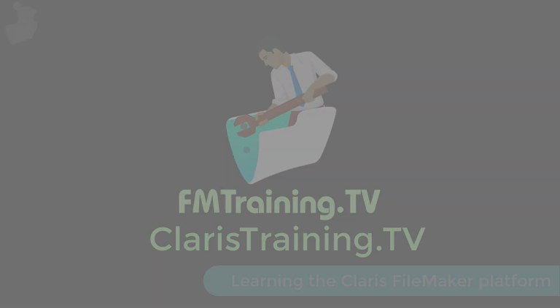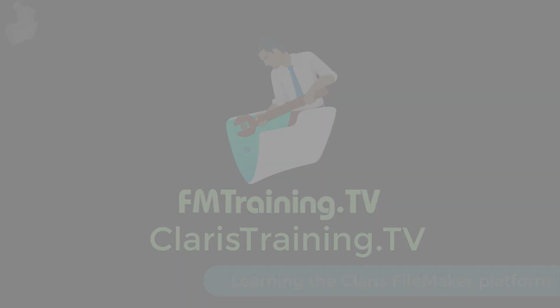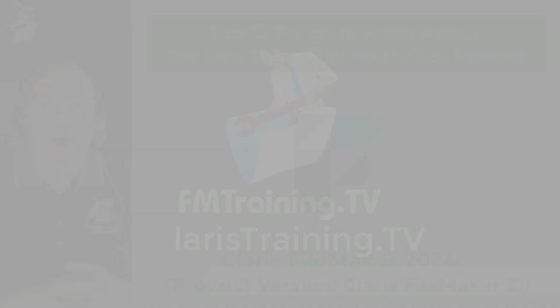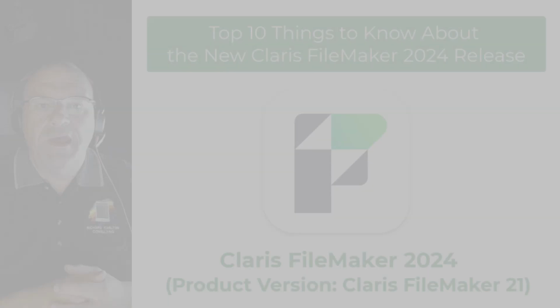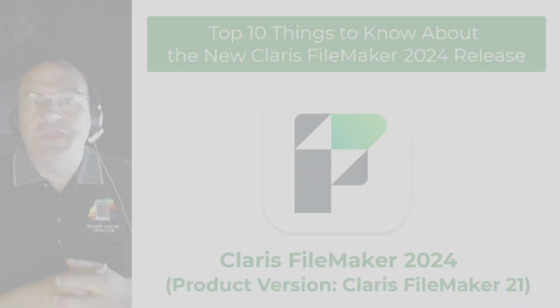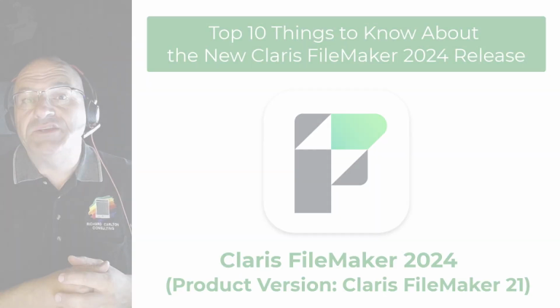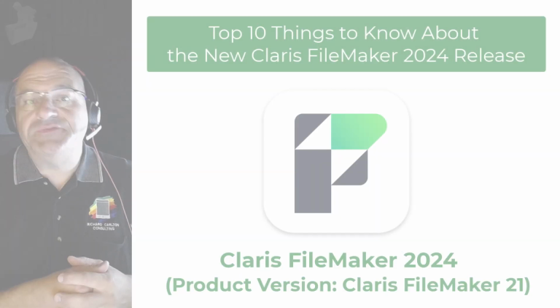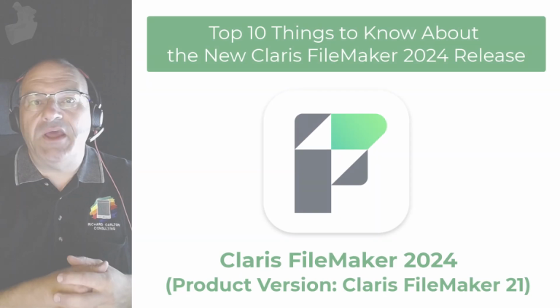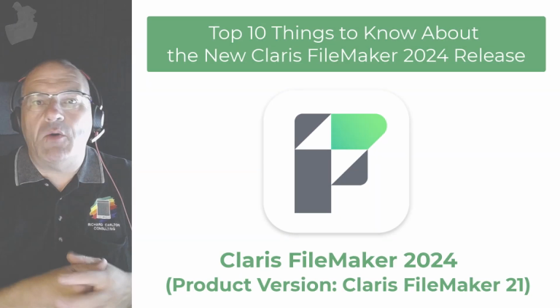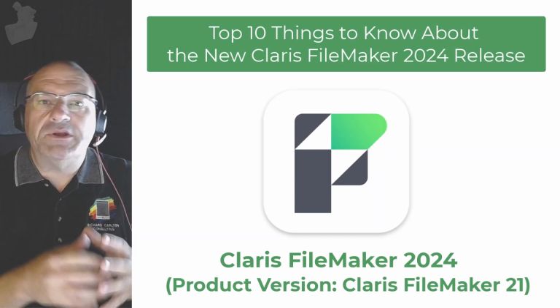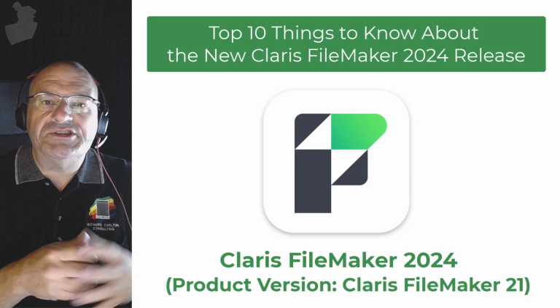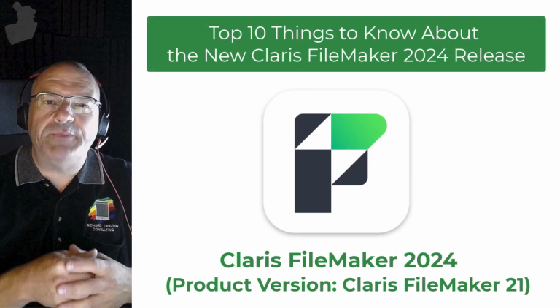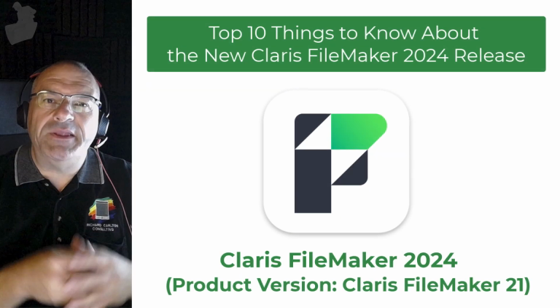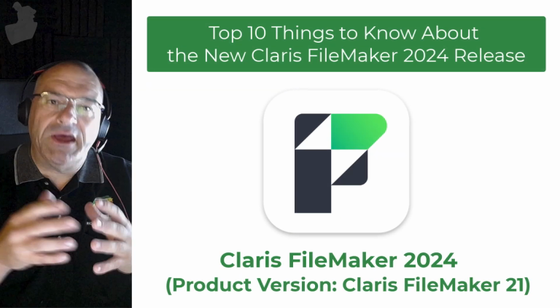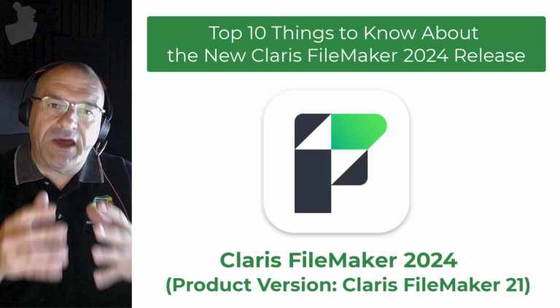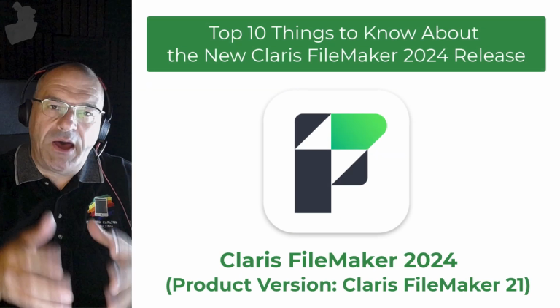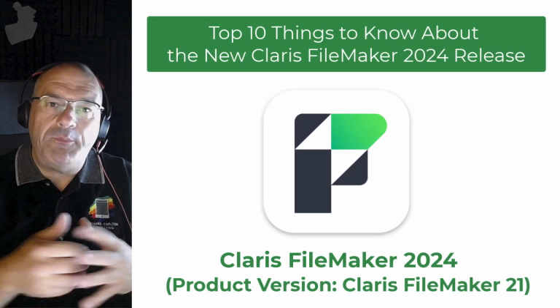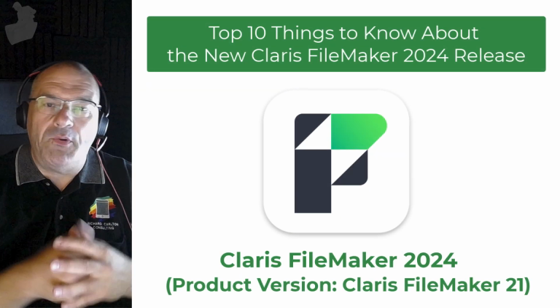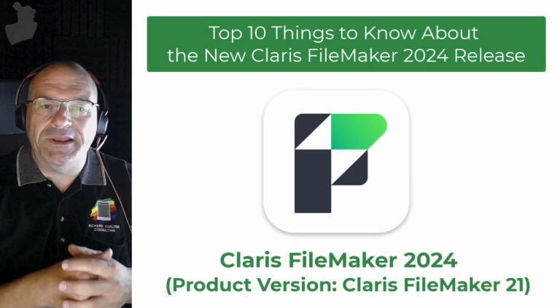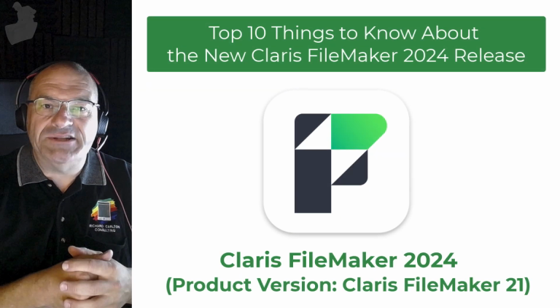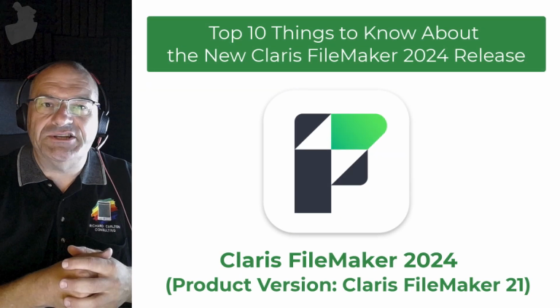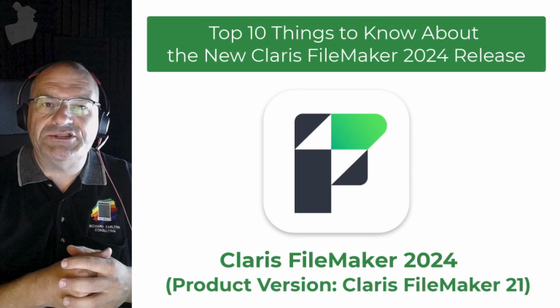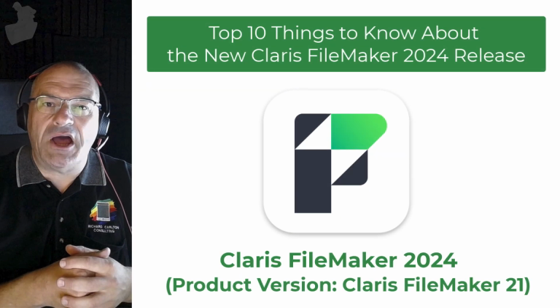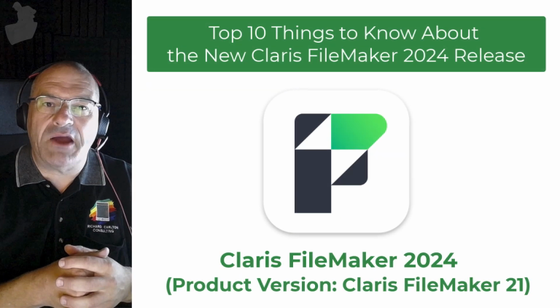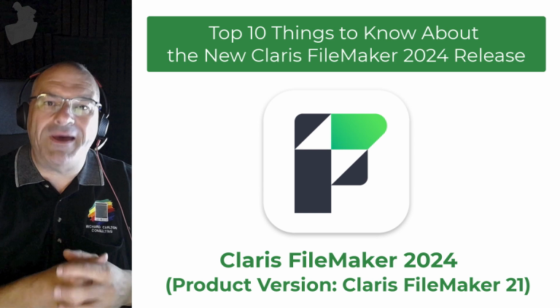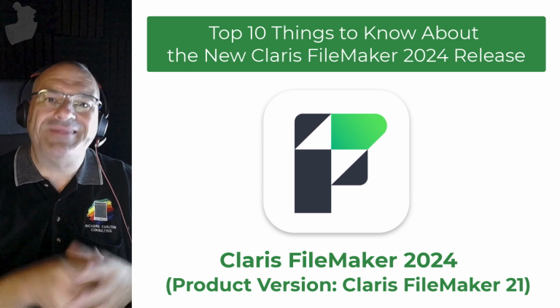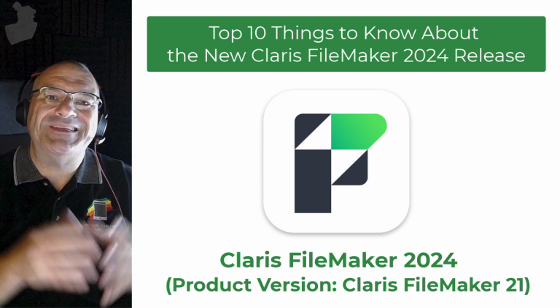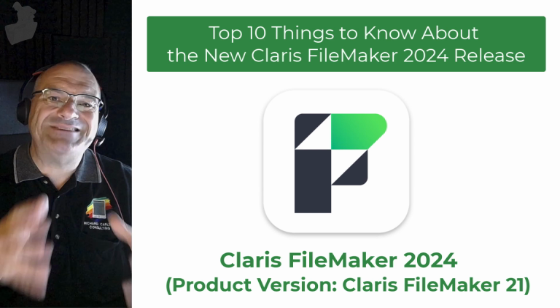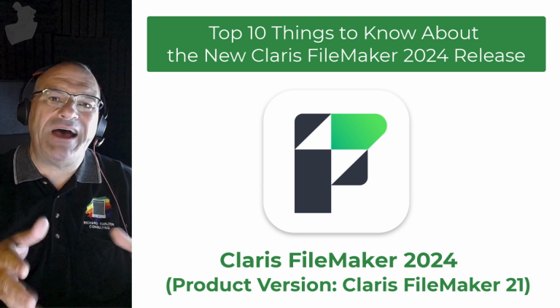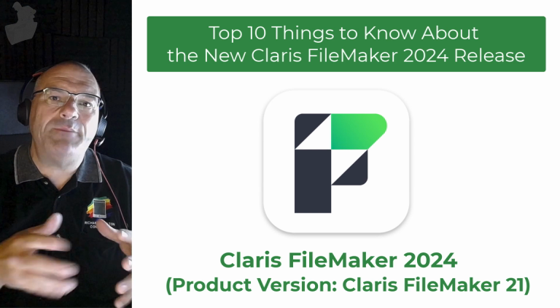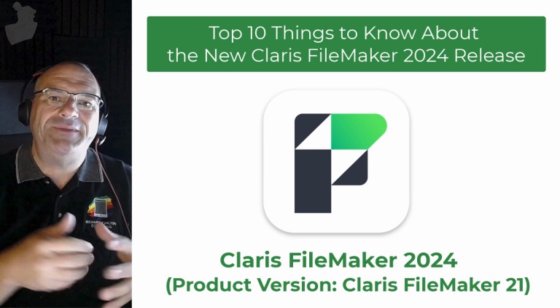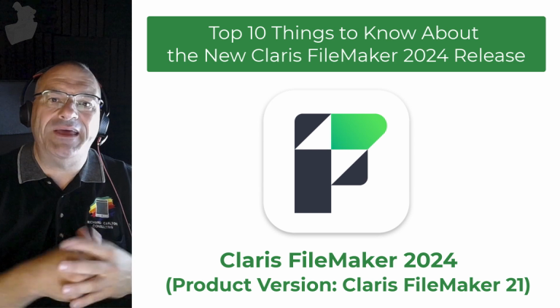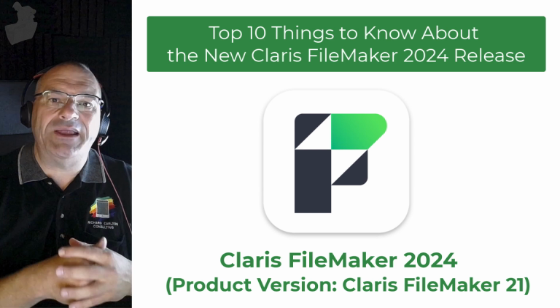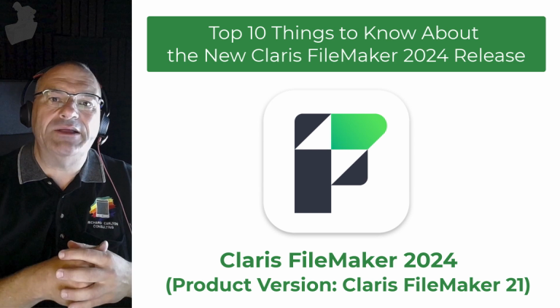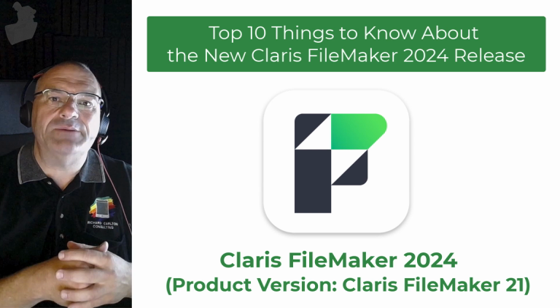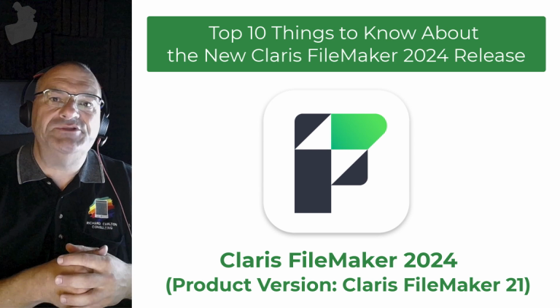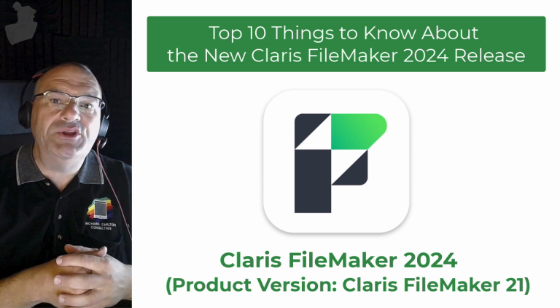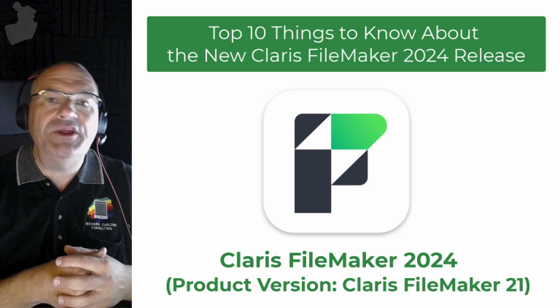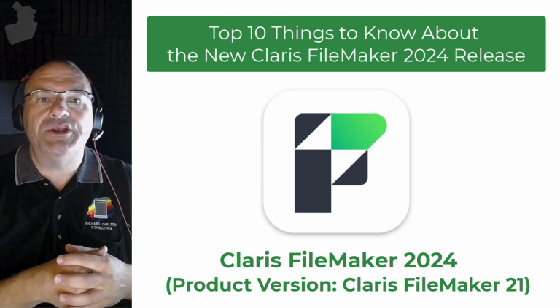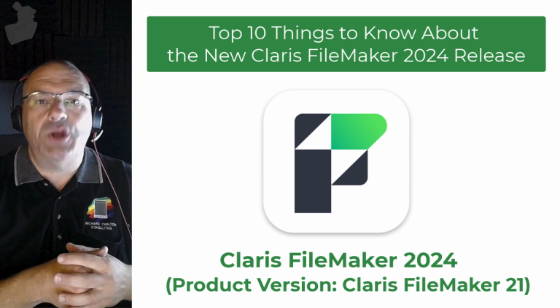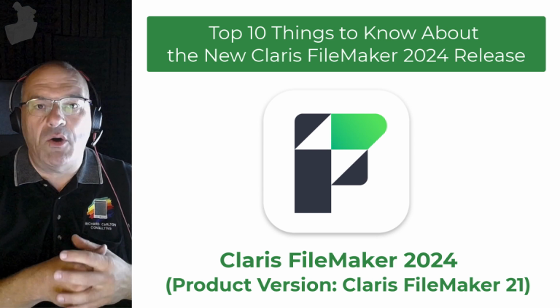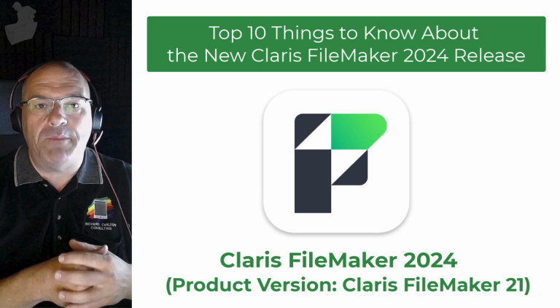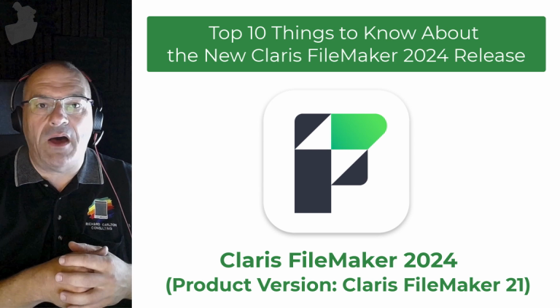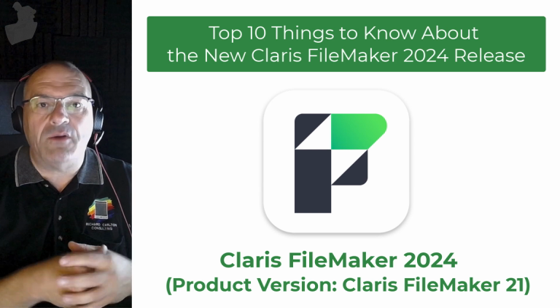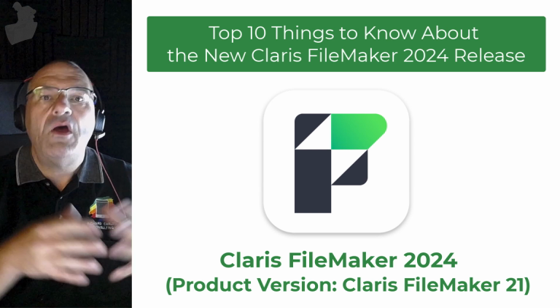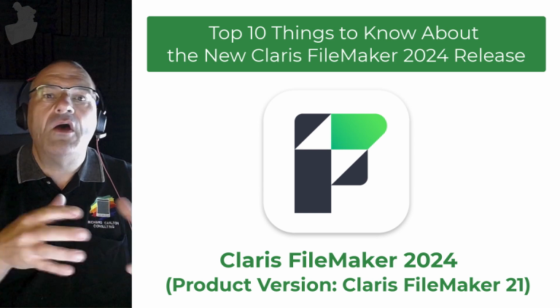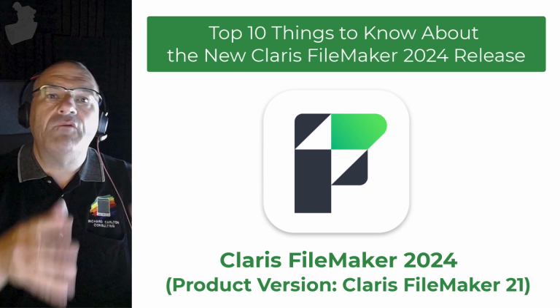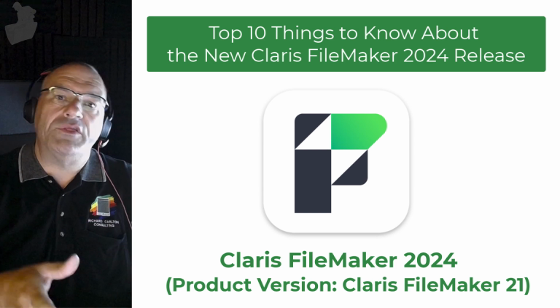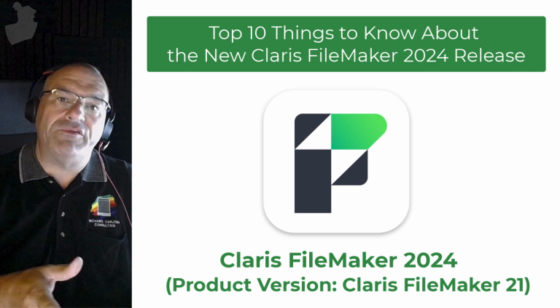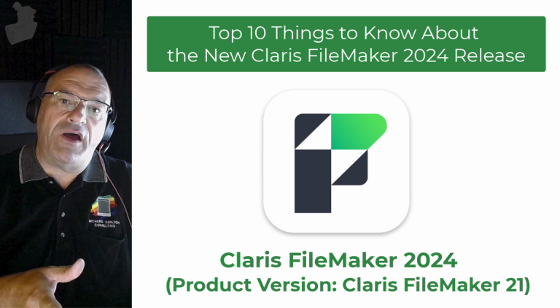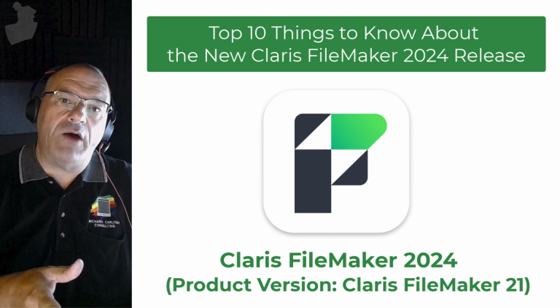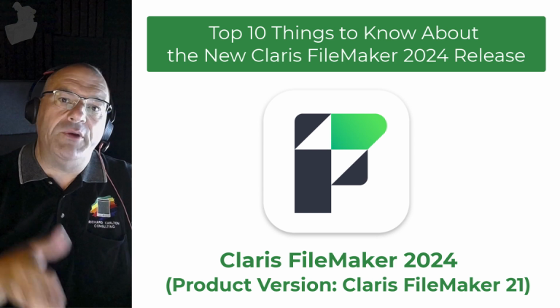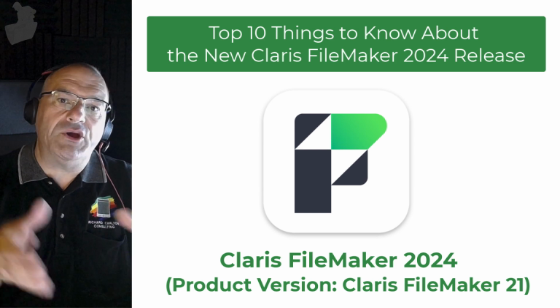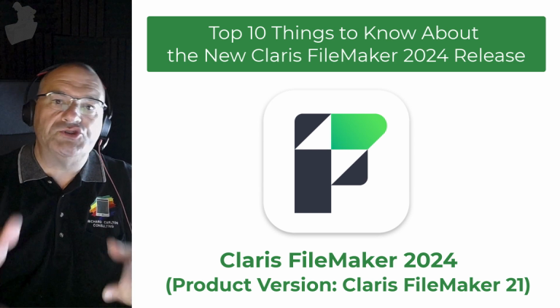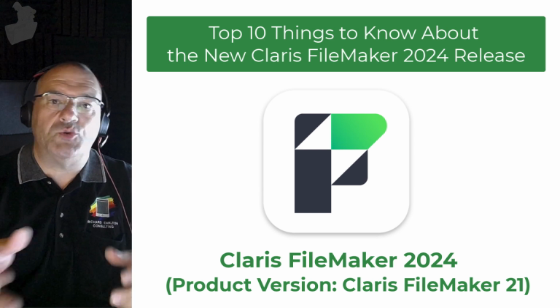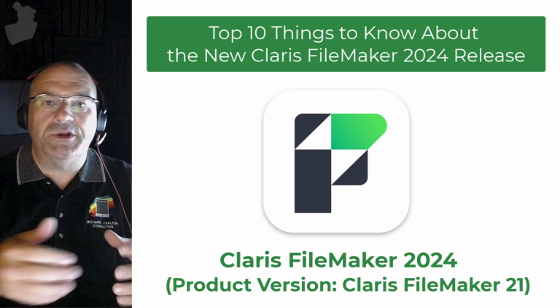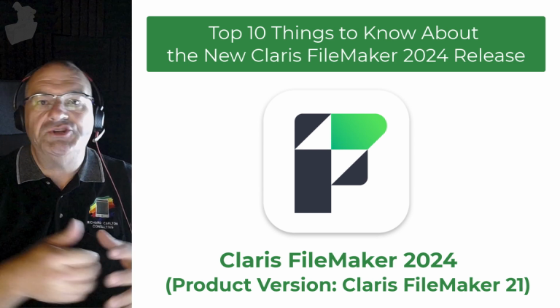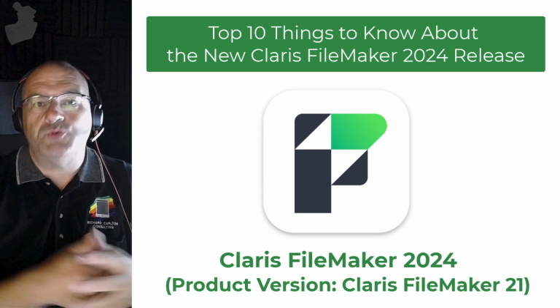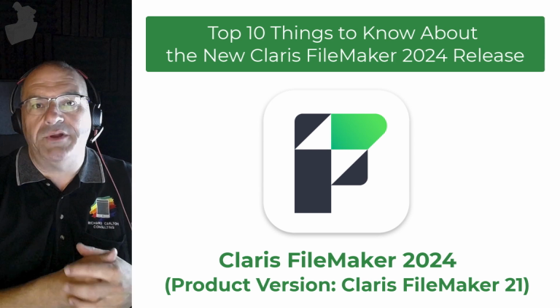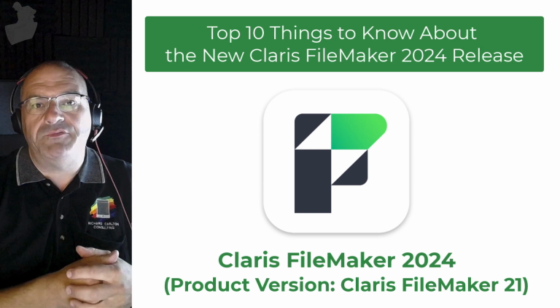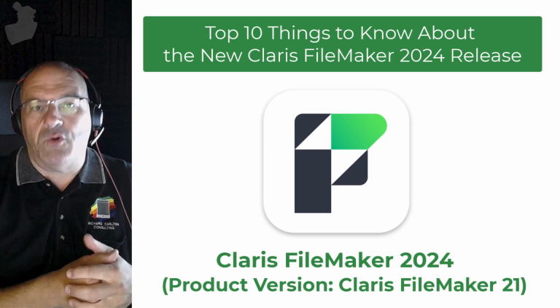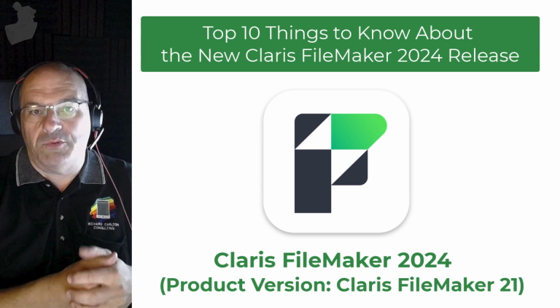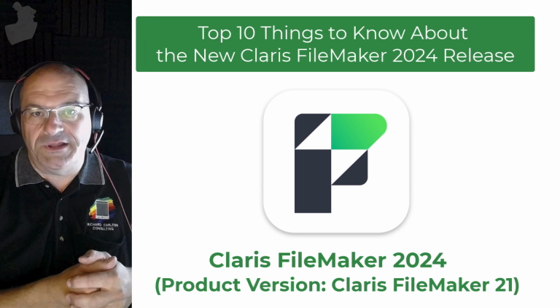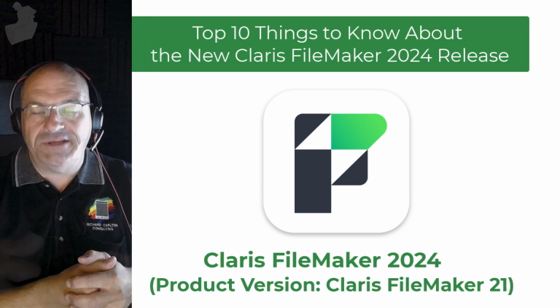In this video, I want to spend a couple minutes and talk about the top 10 items you need to know about for the FileMaker 2024 release.